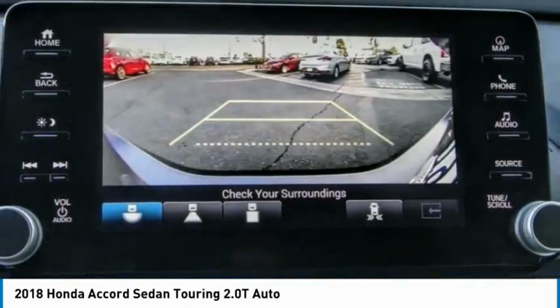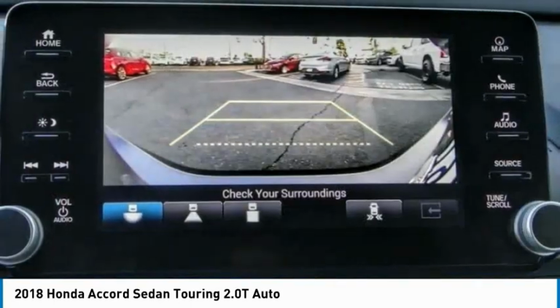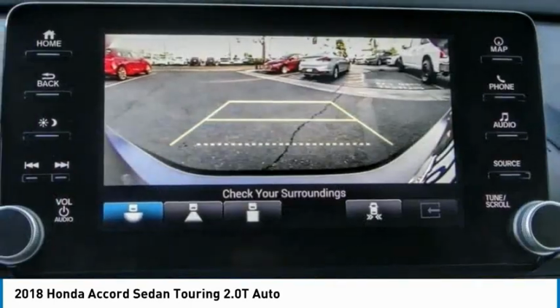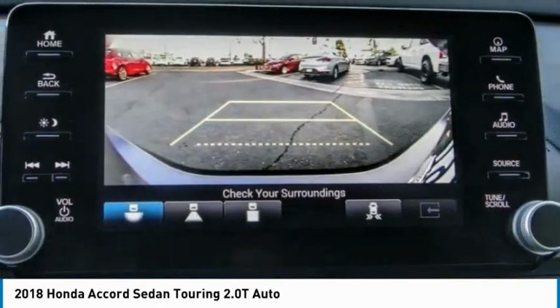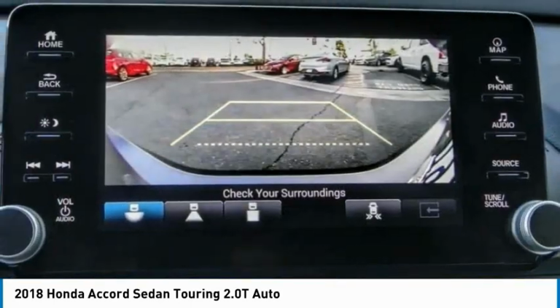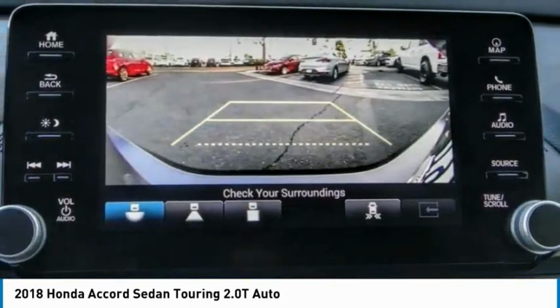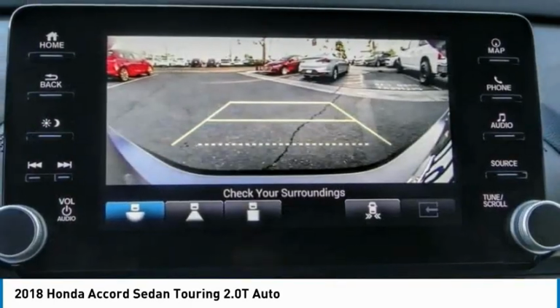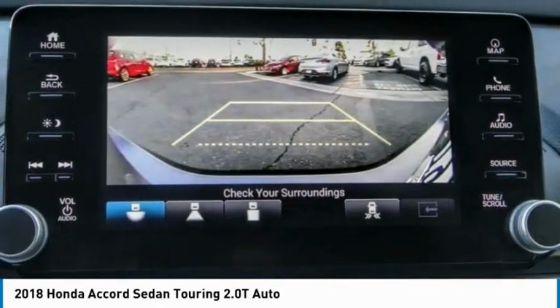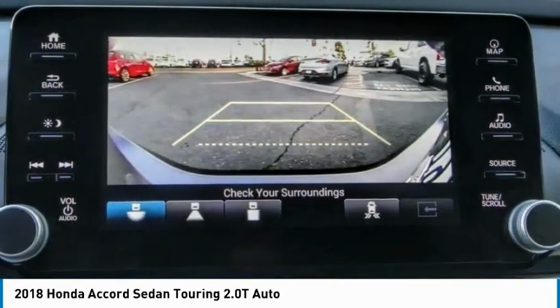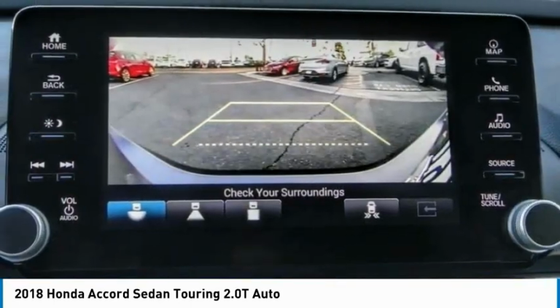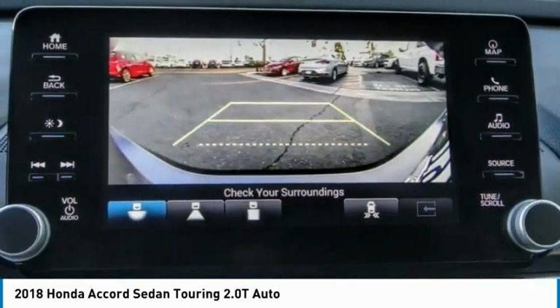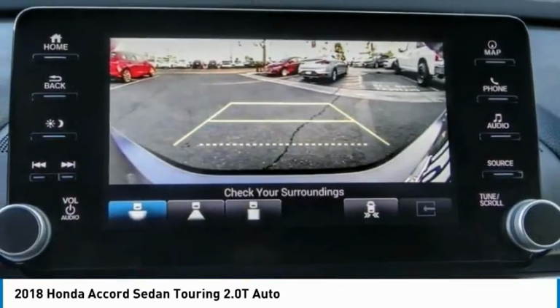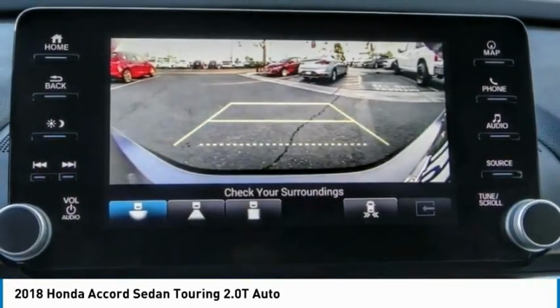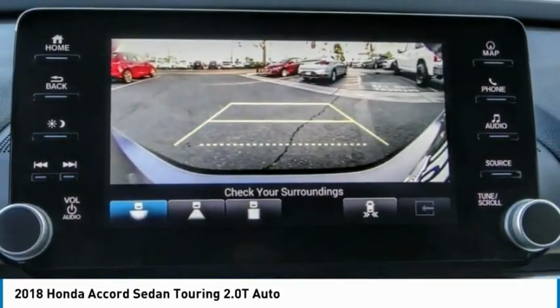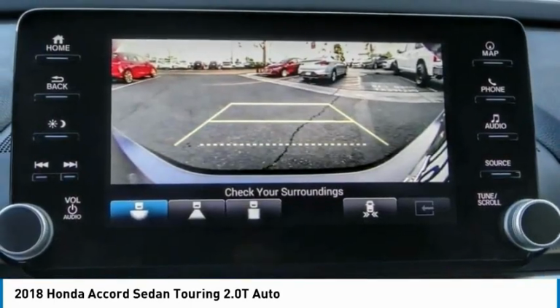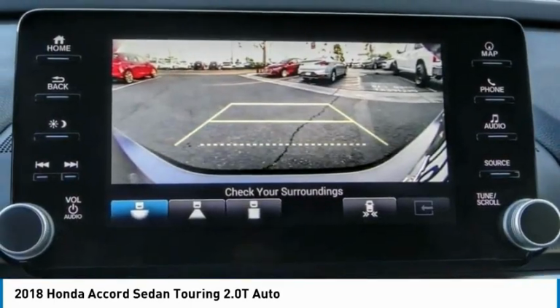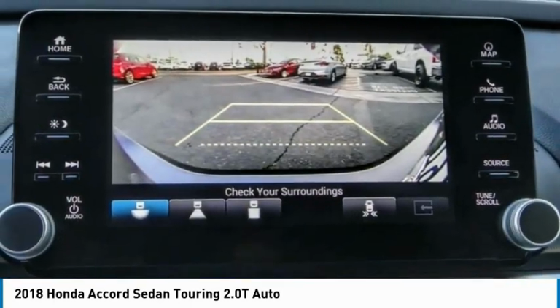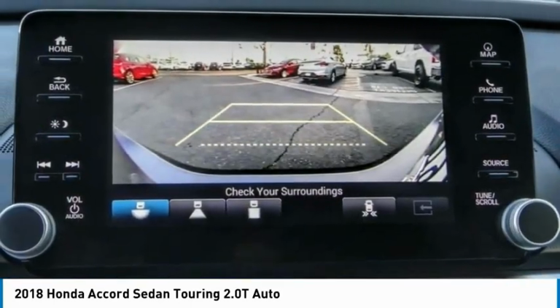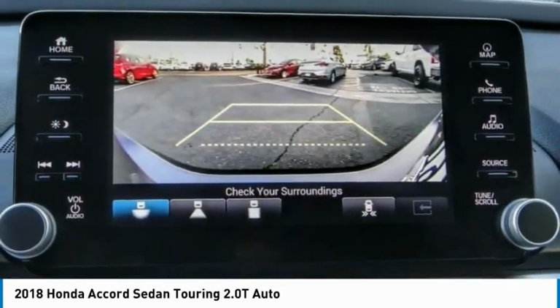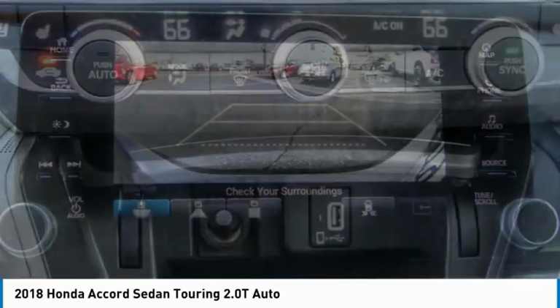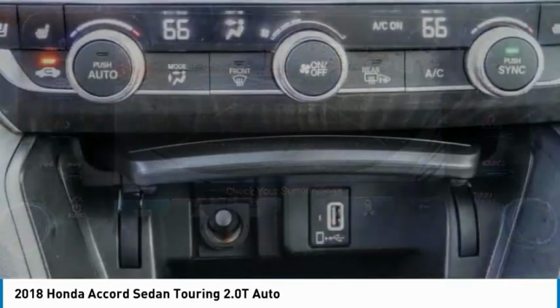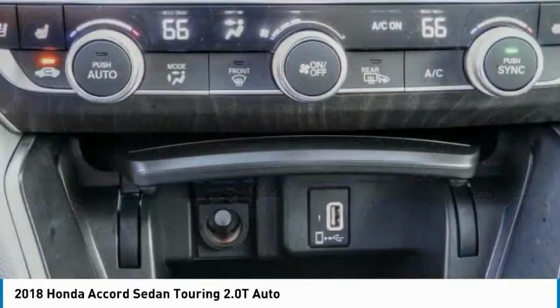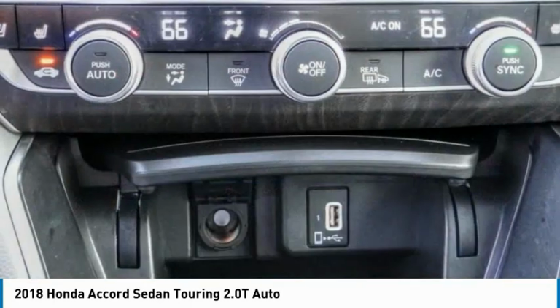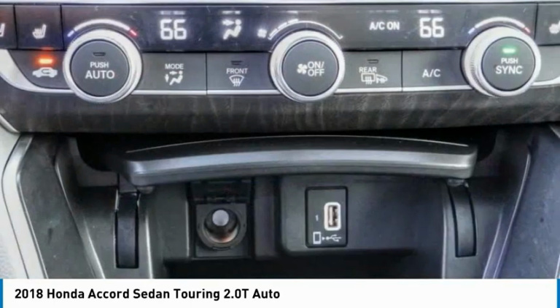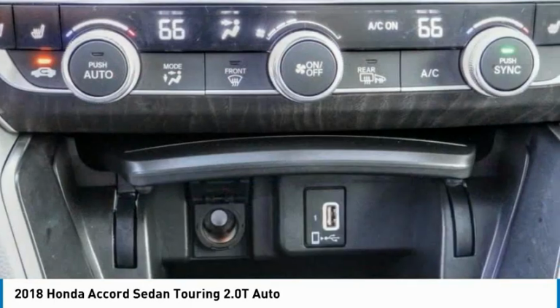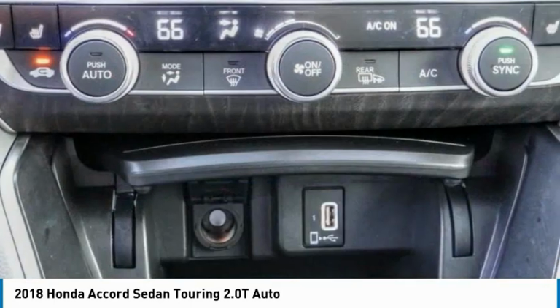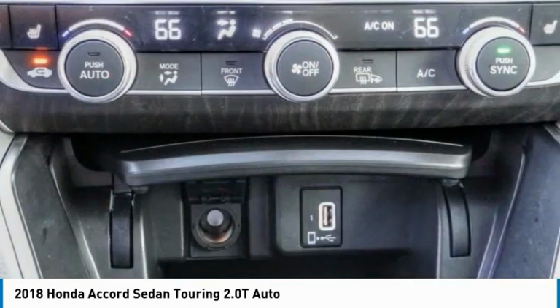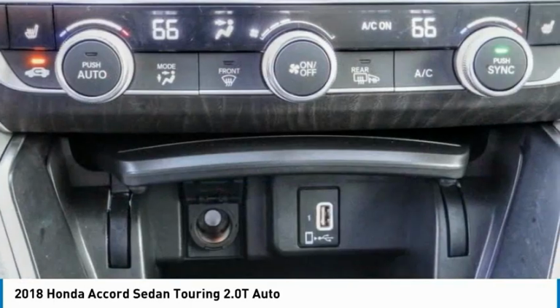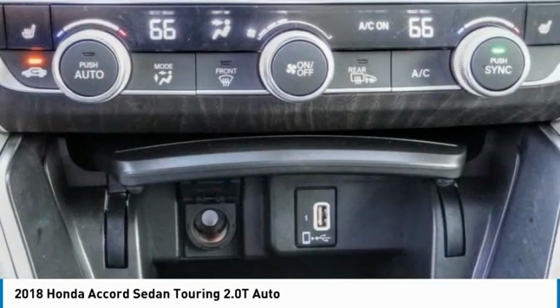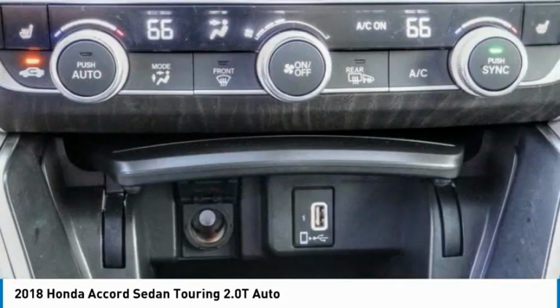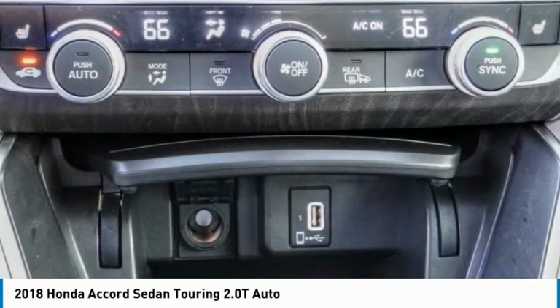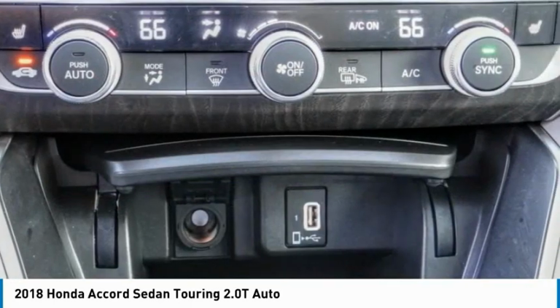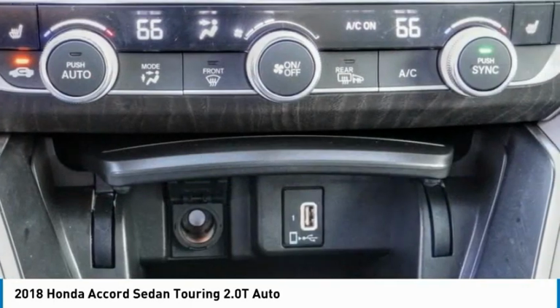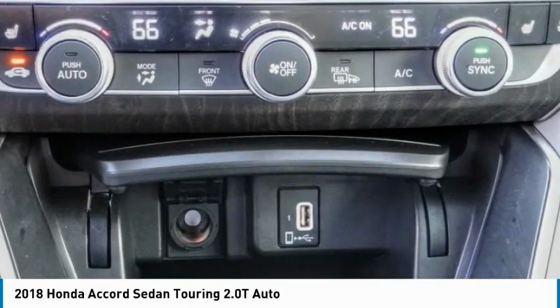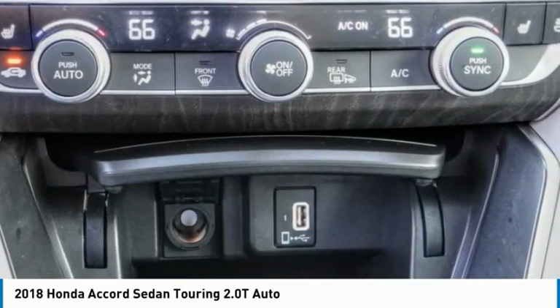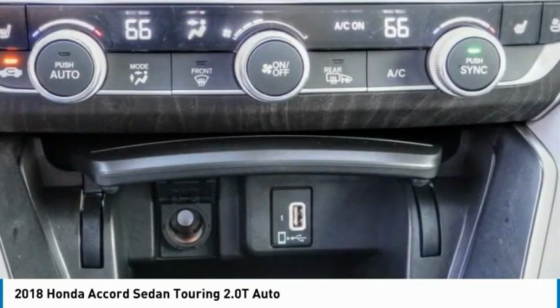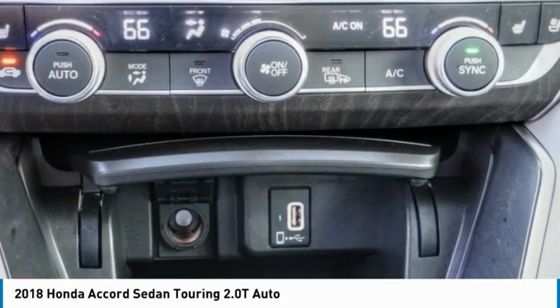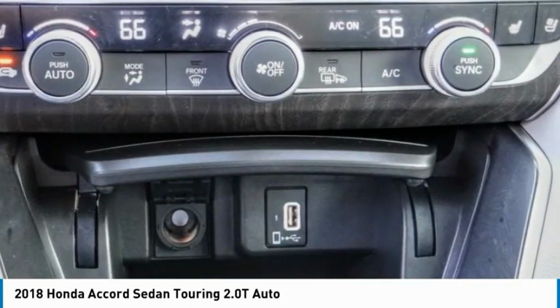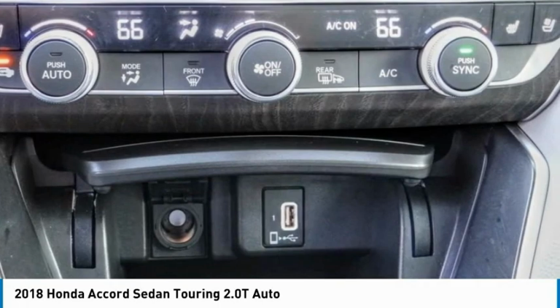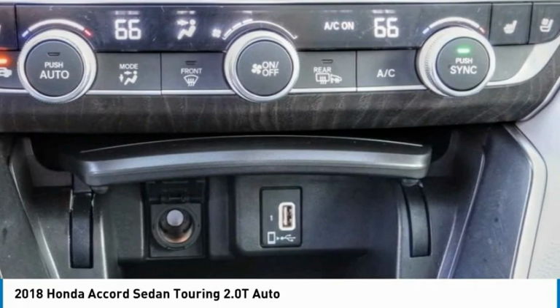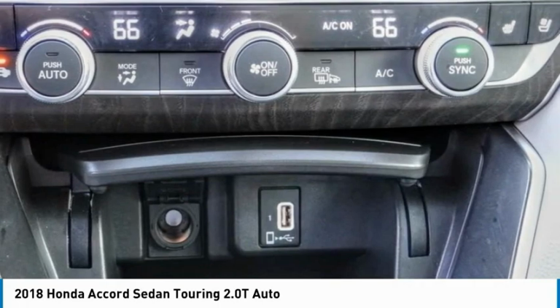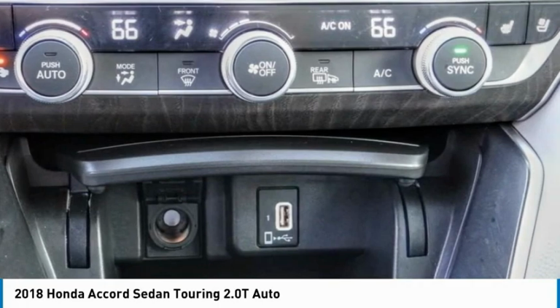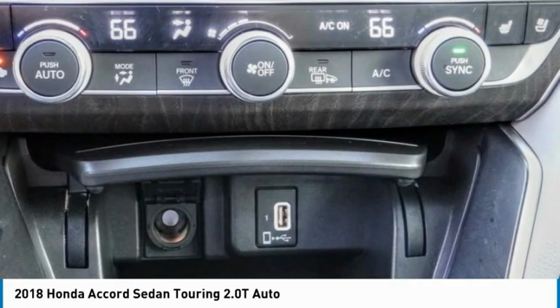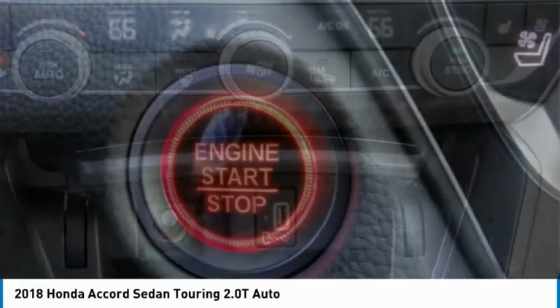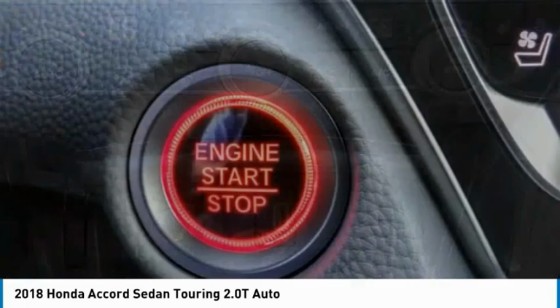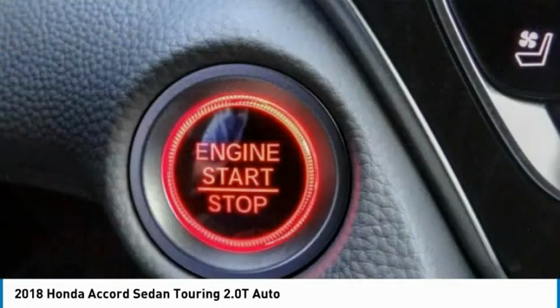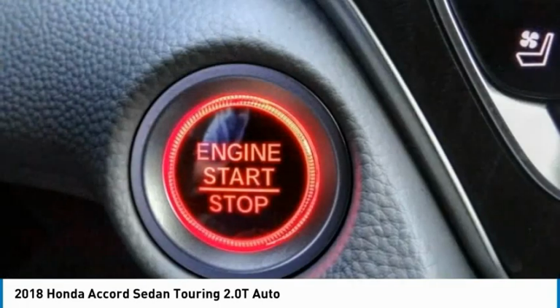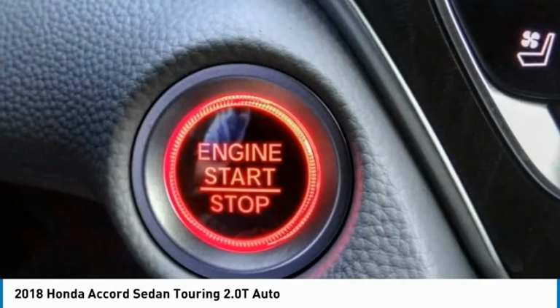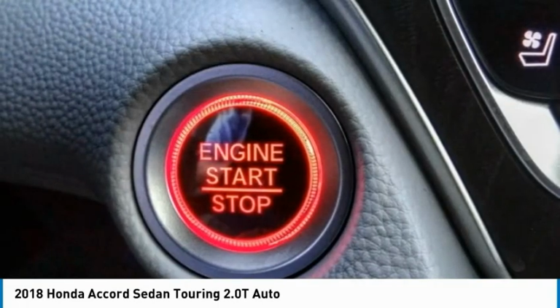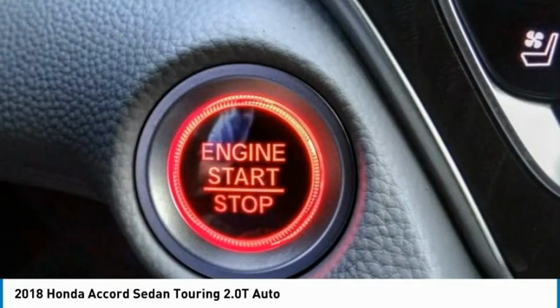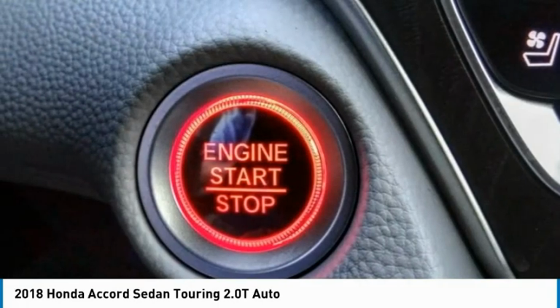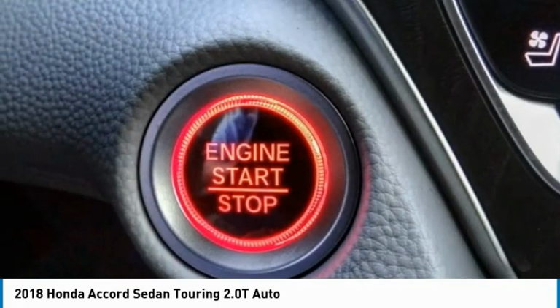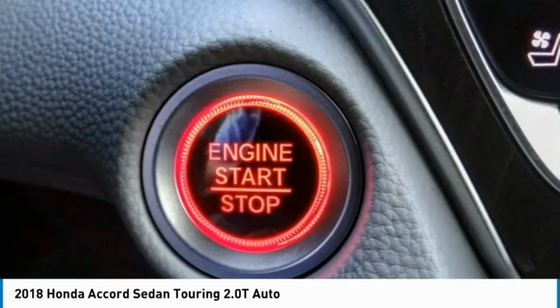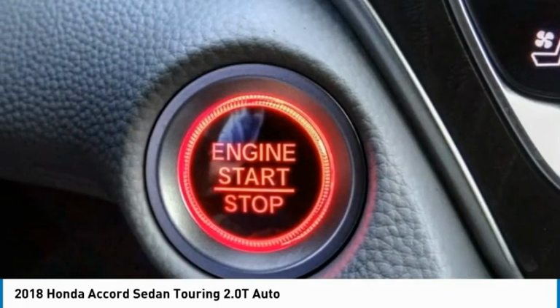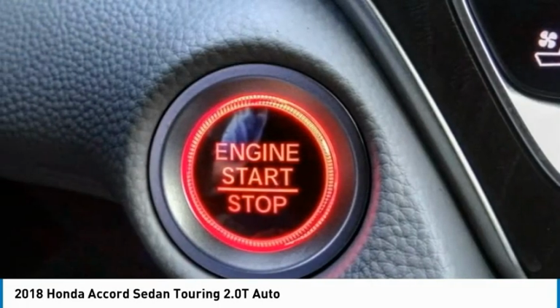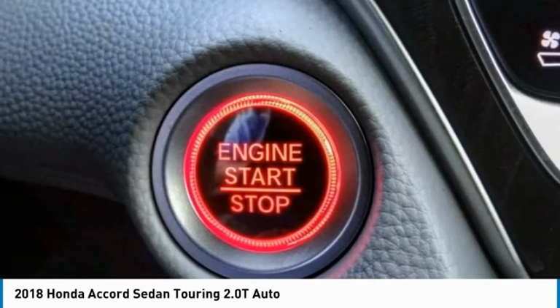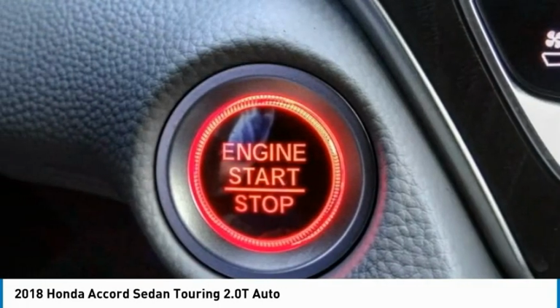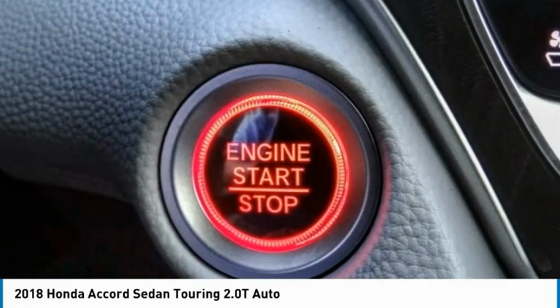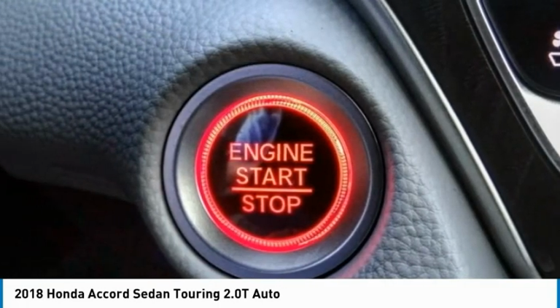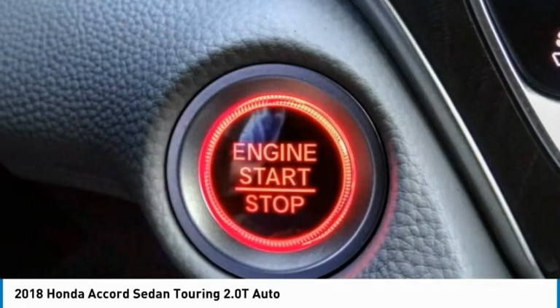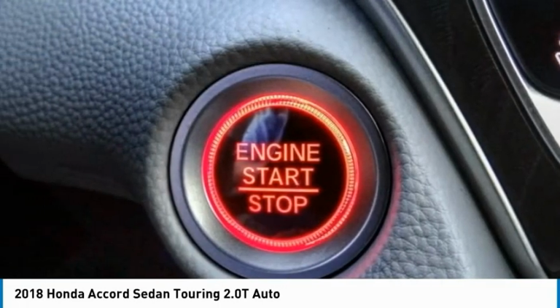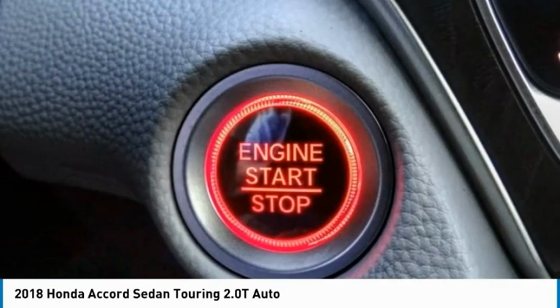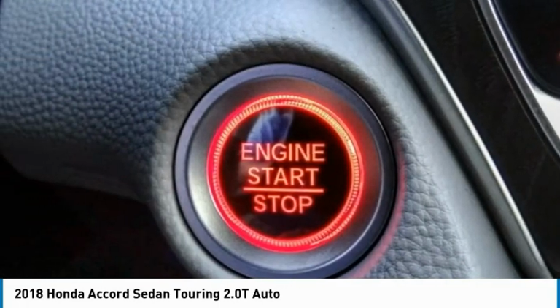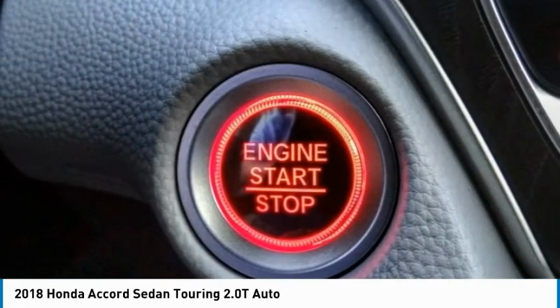Speed control, power moonroof, rain sensing wipers. Drive away with a great deal on this vehicle. Call or stop in today.